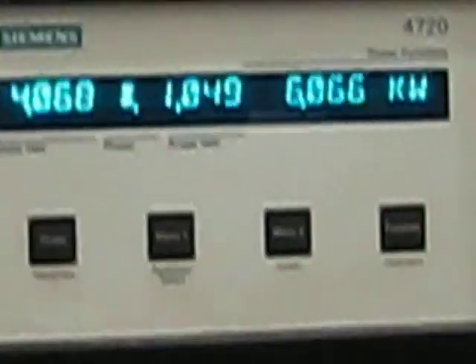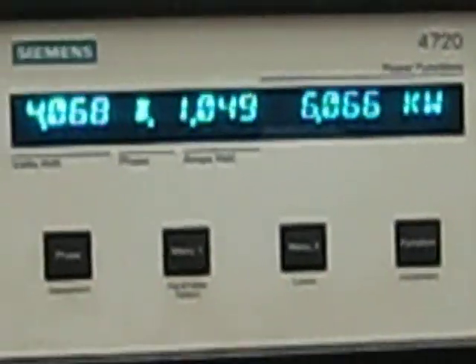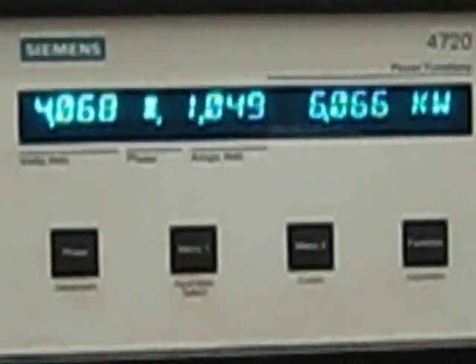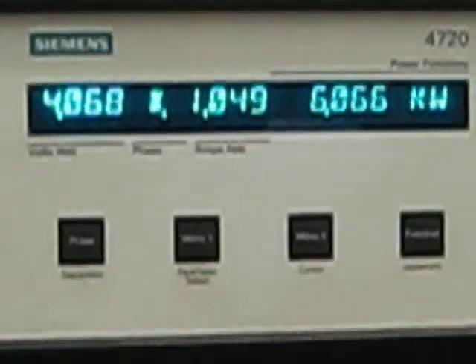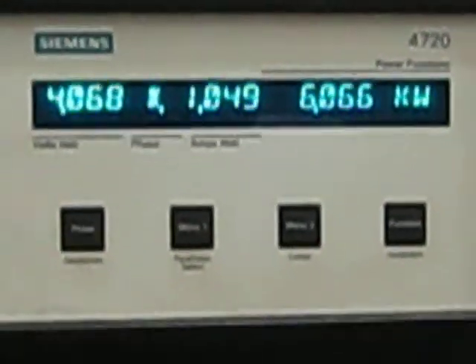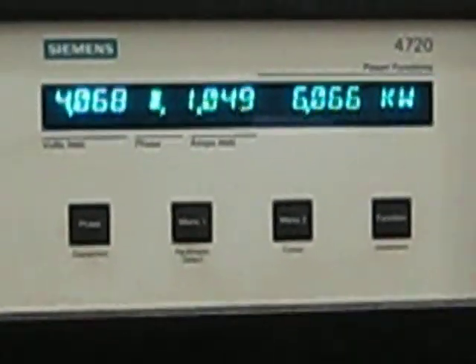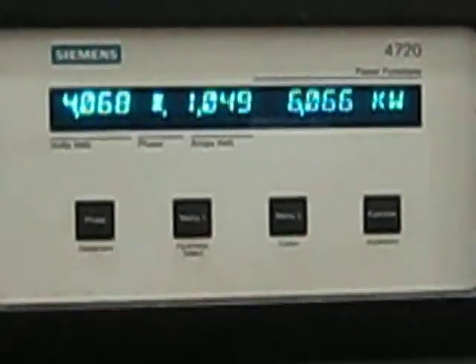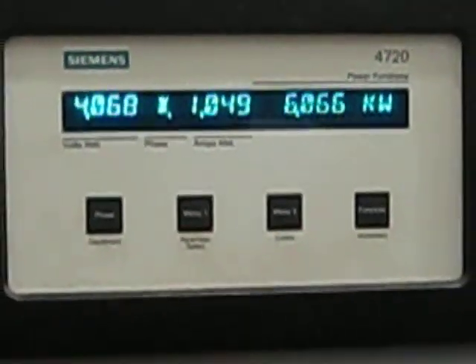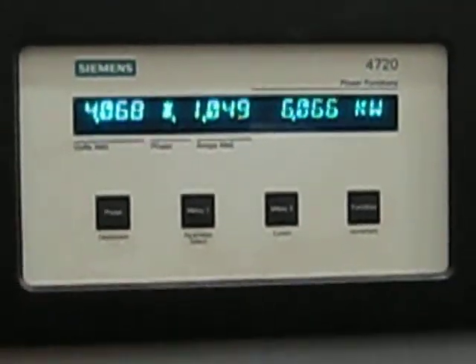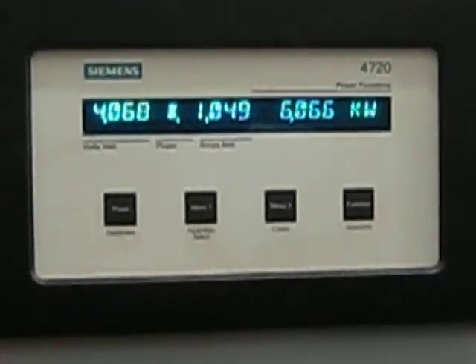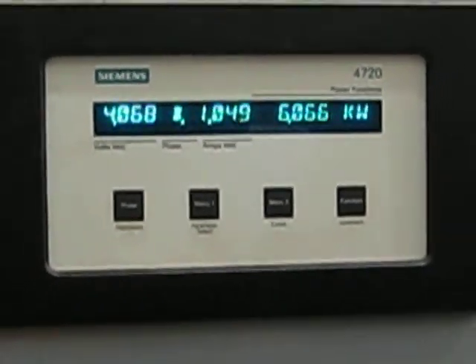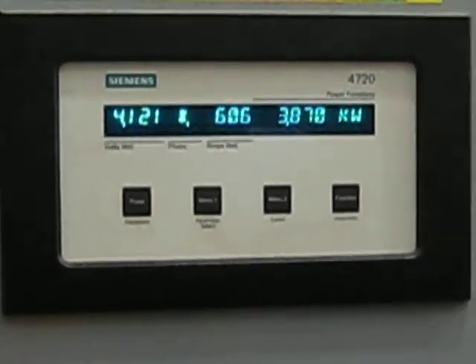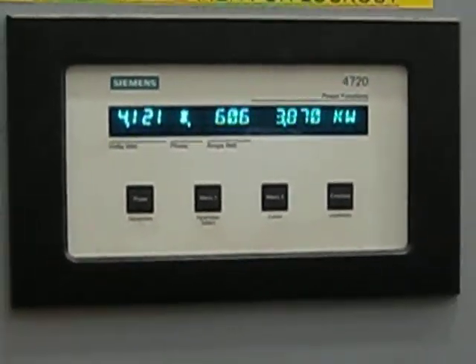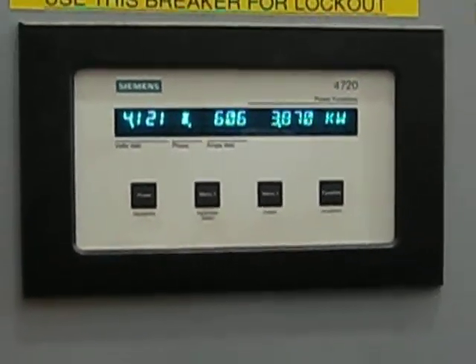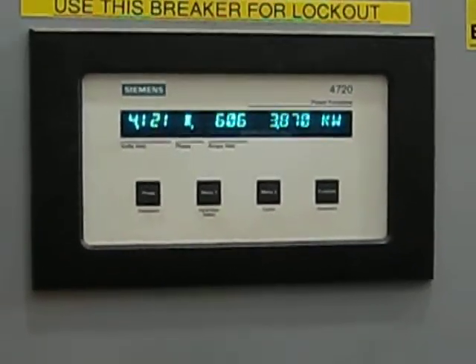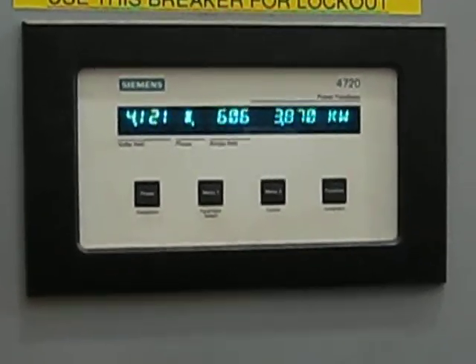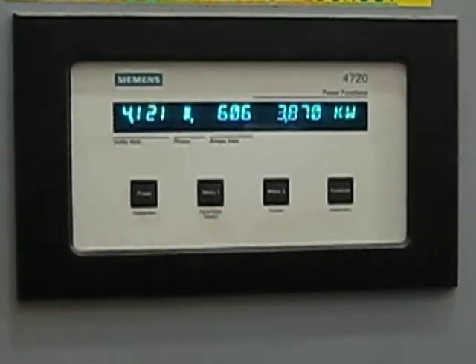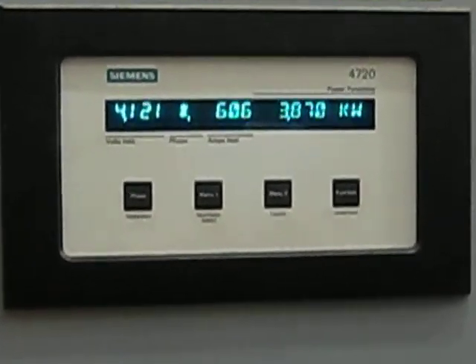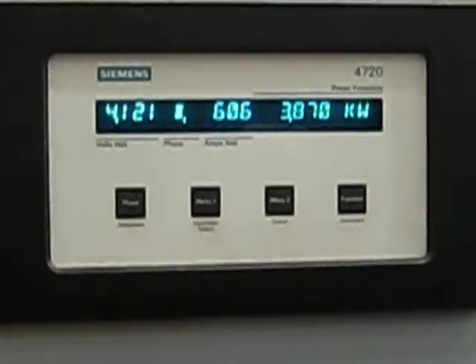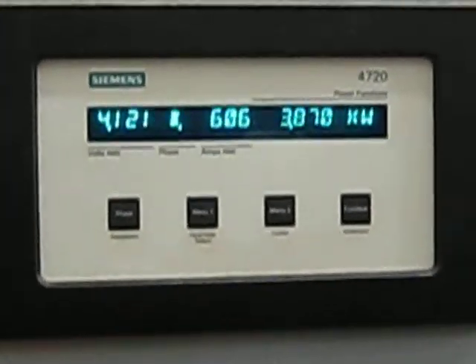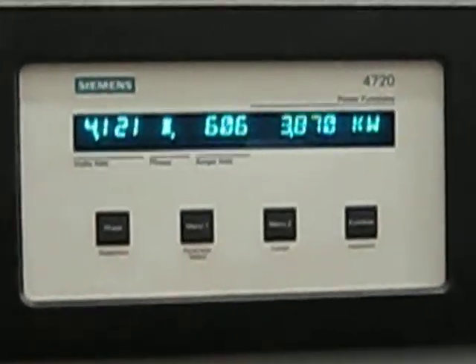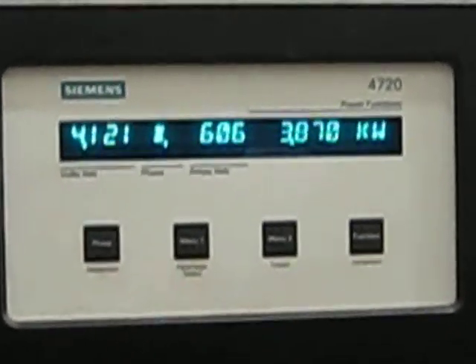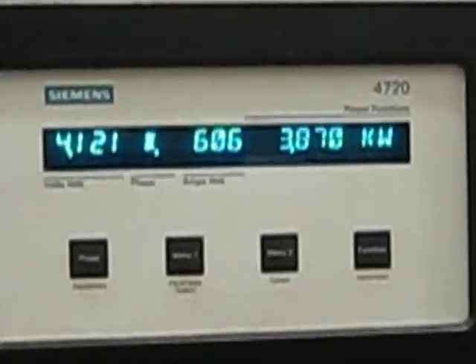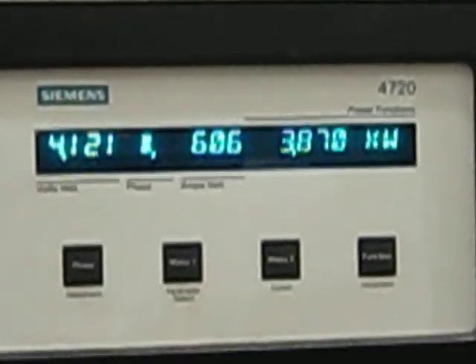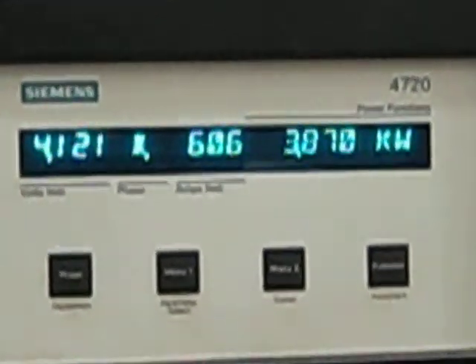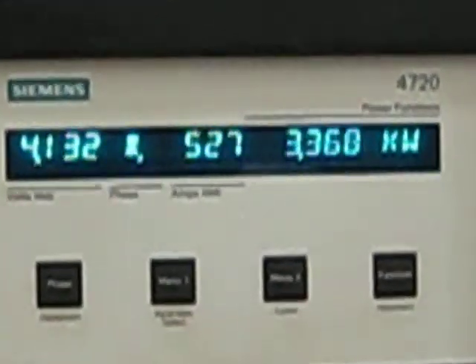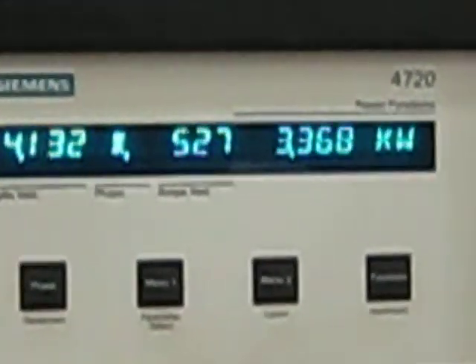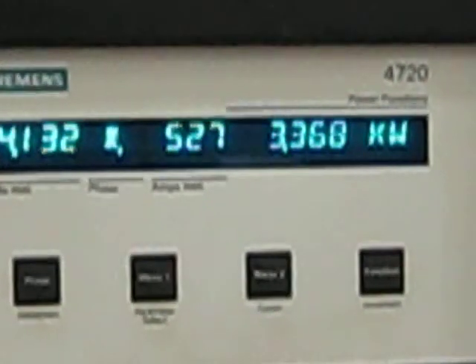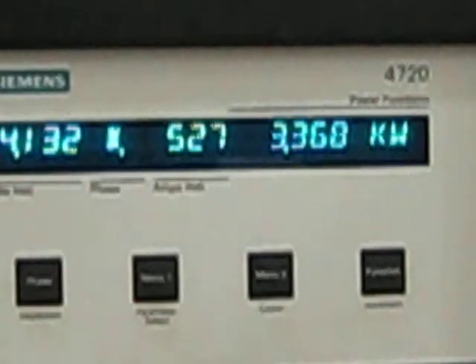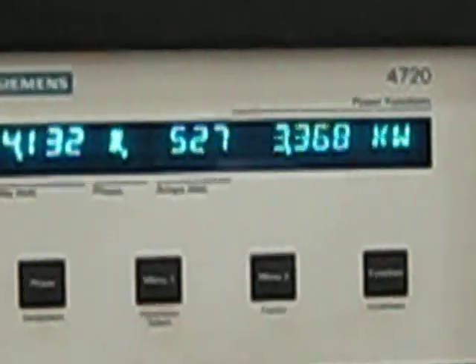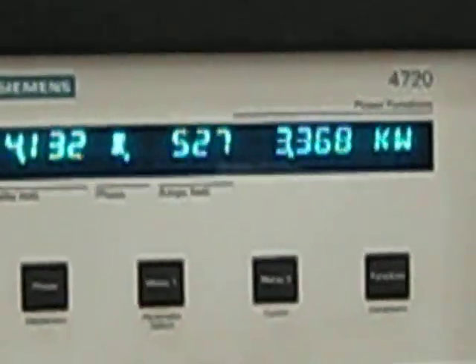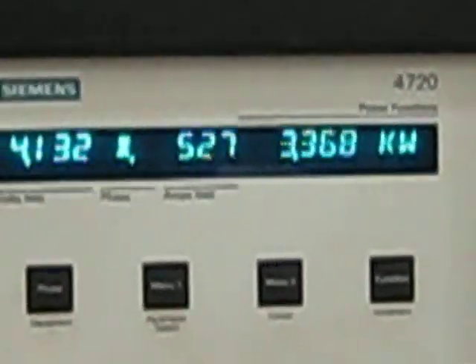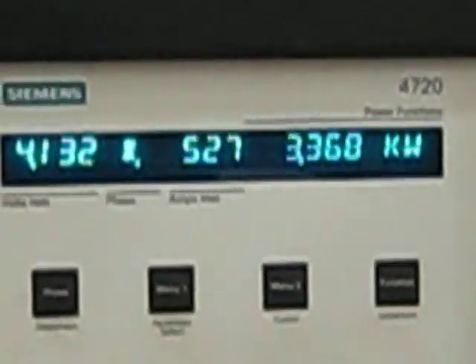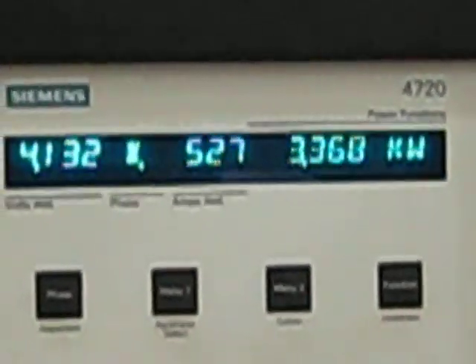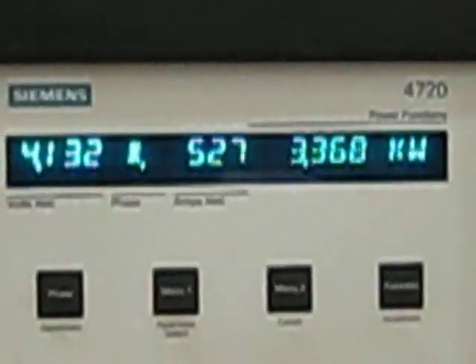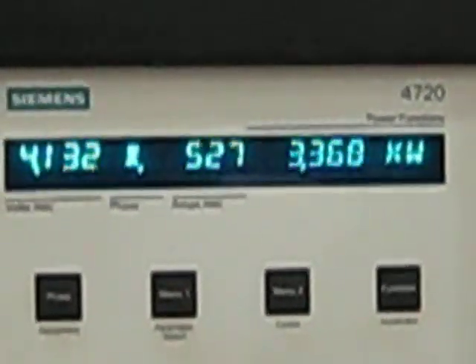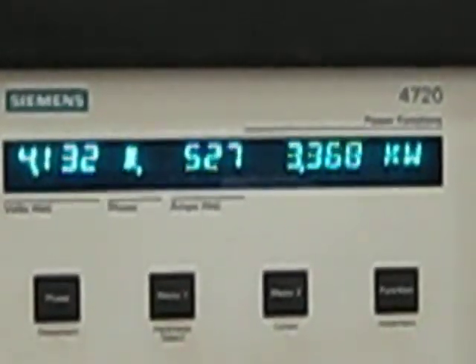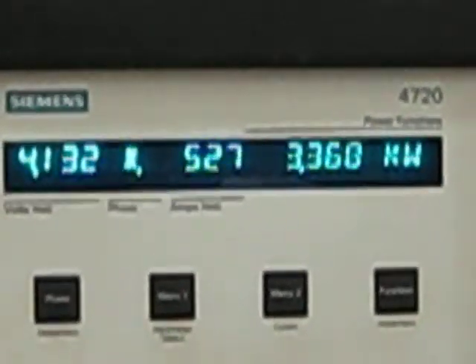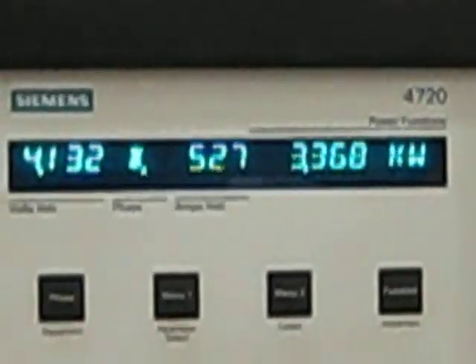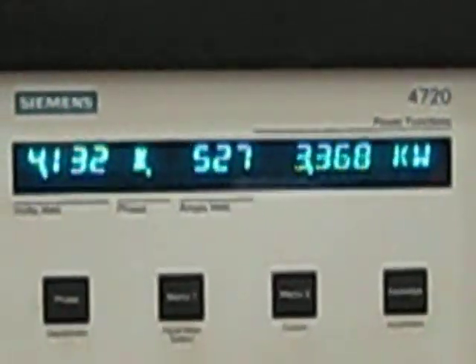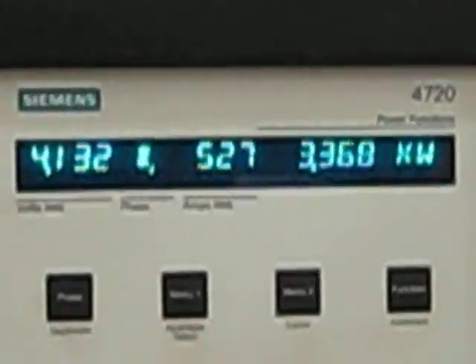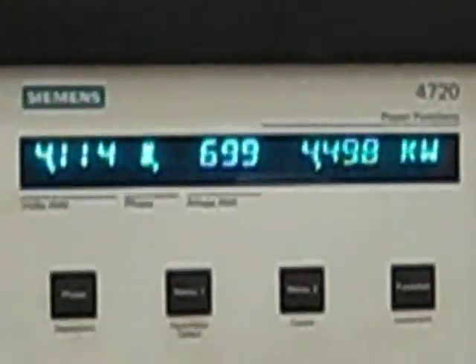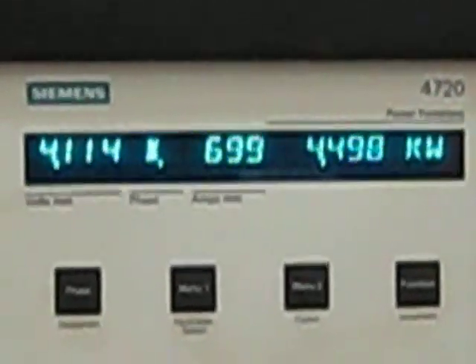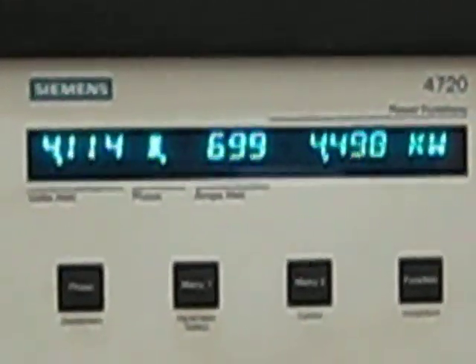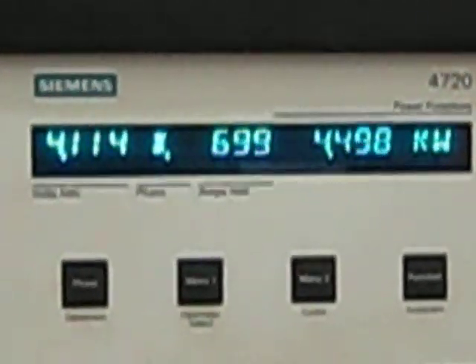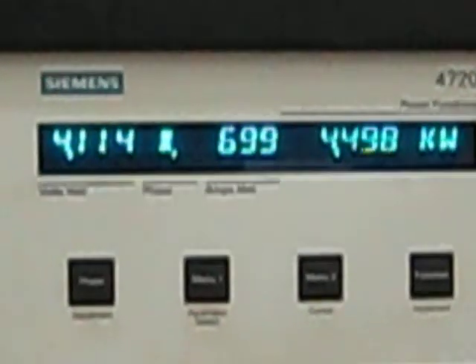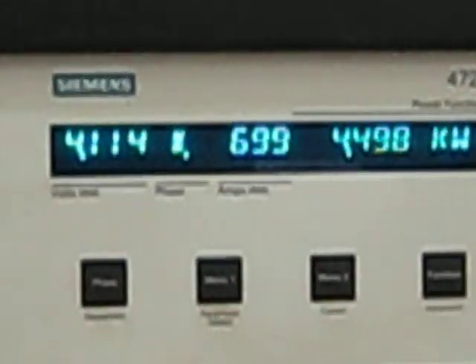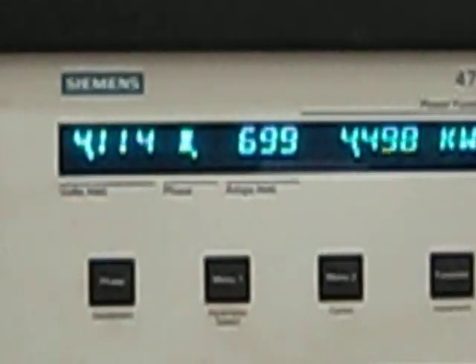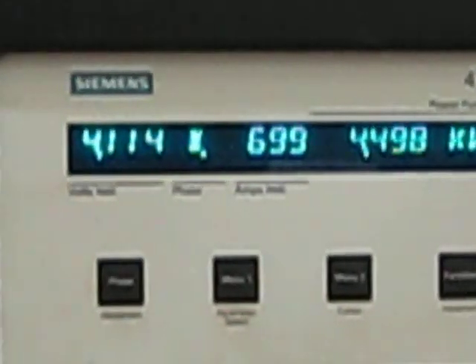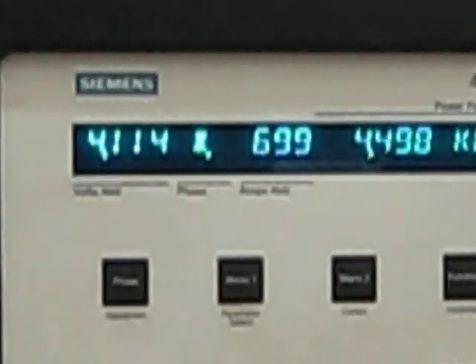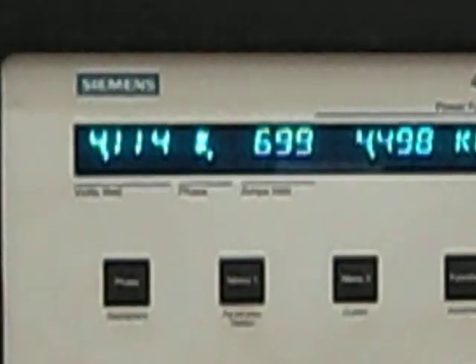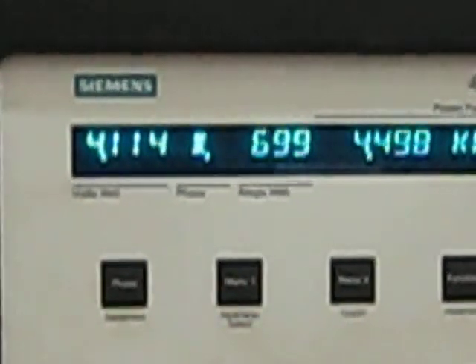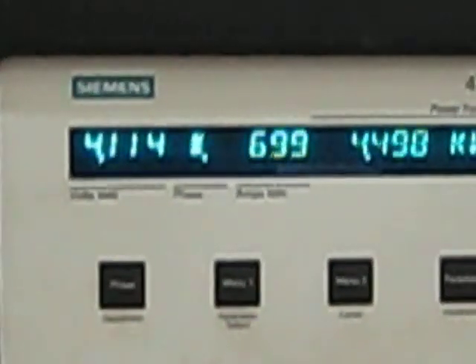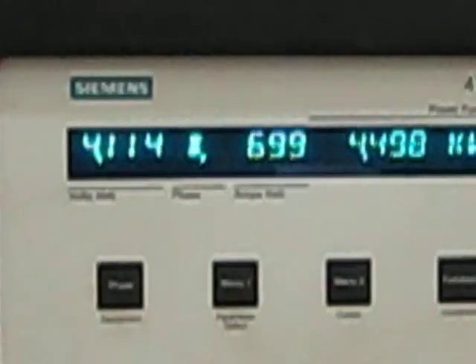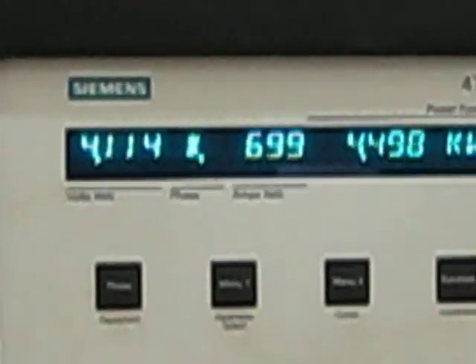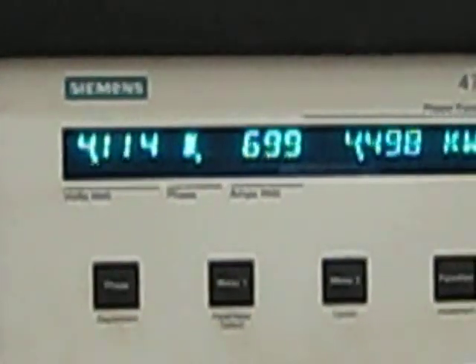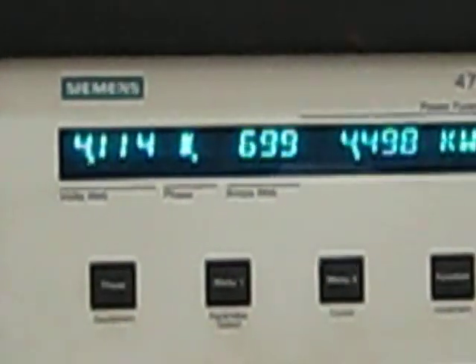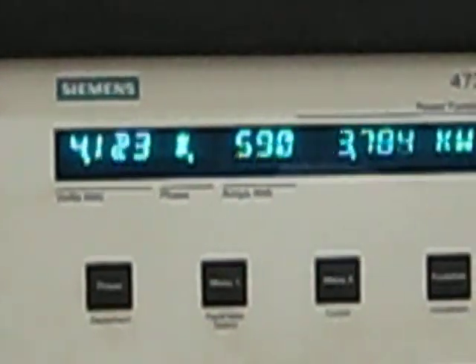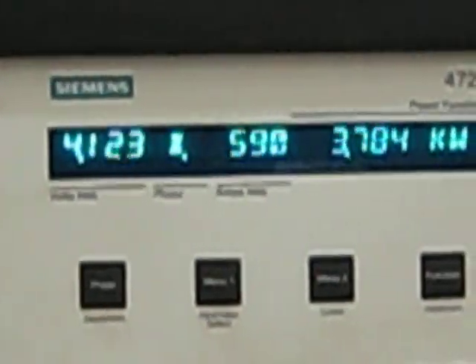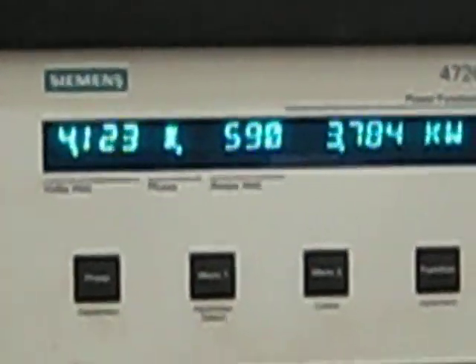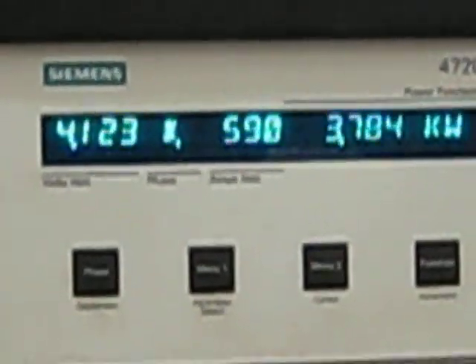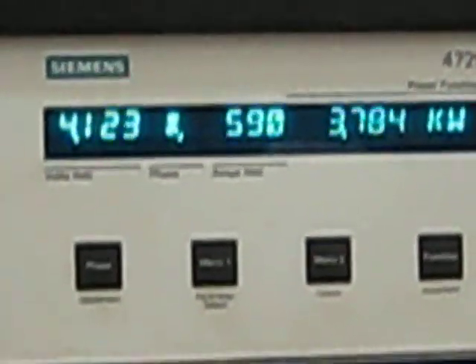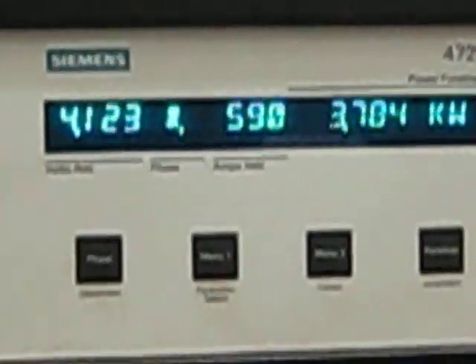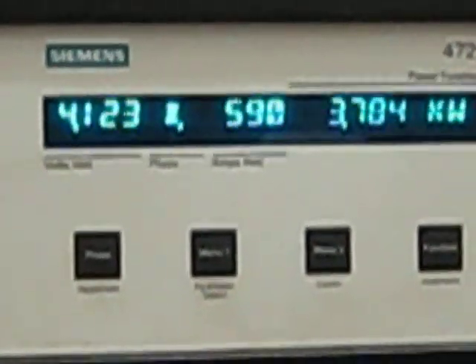1,000 amps right there. Yeah, it doesn't start to hum until you get to about 2,000. Or maybe 1,500.